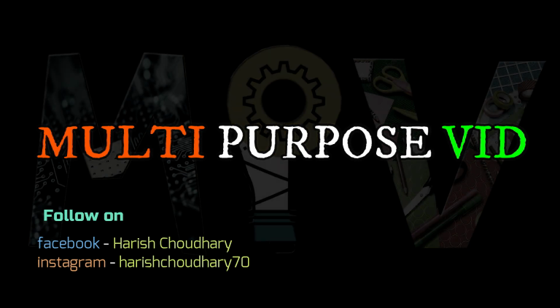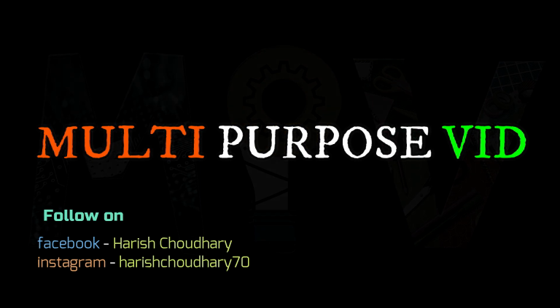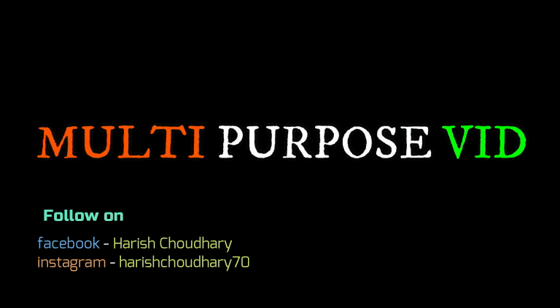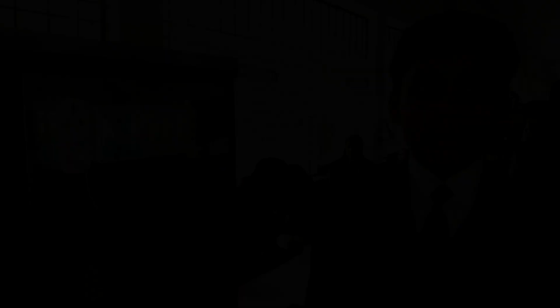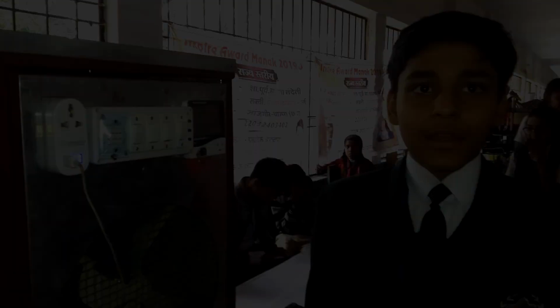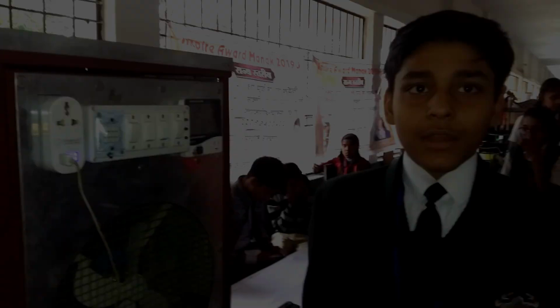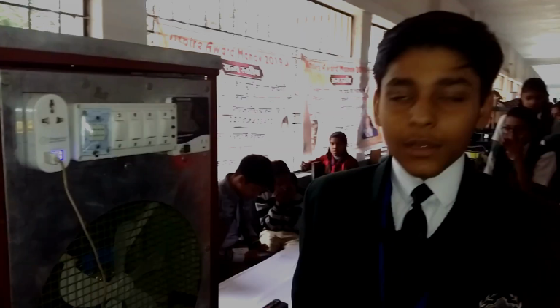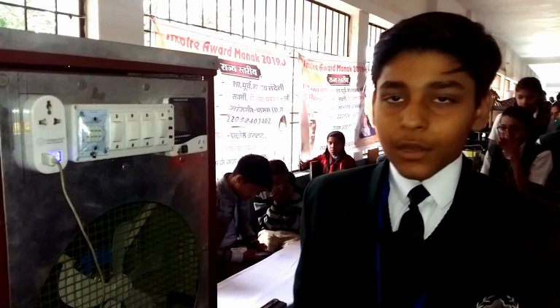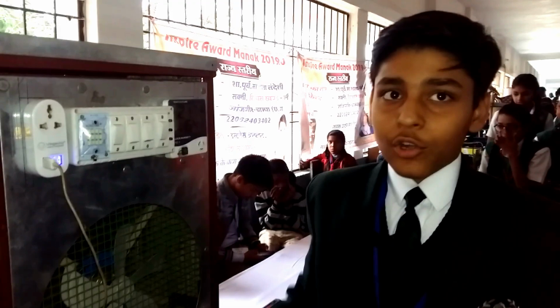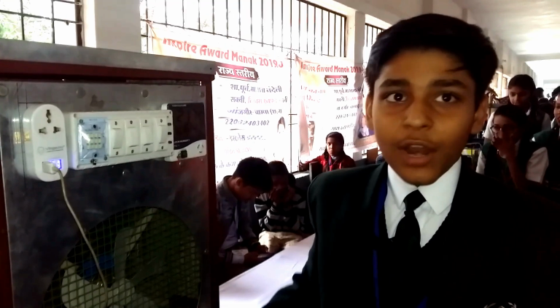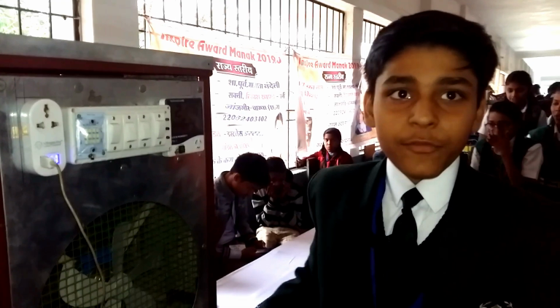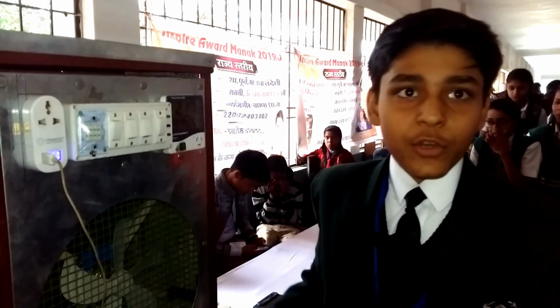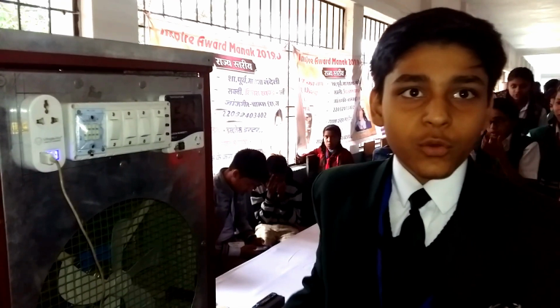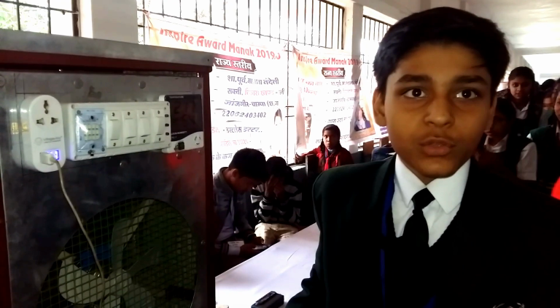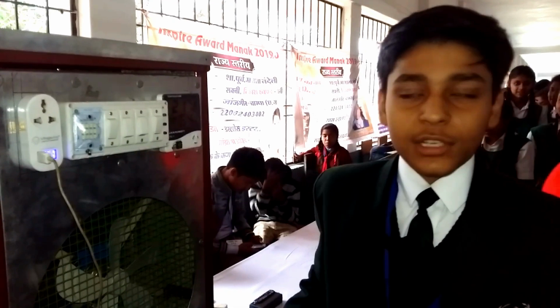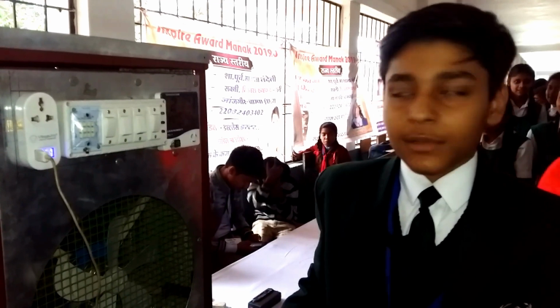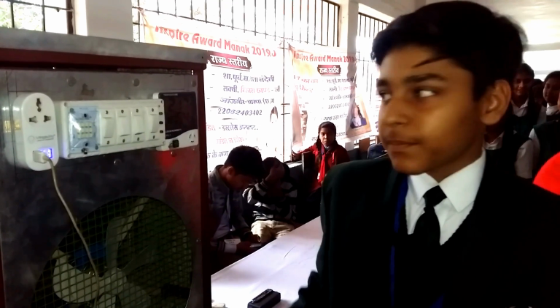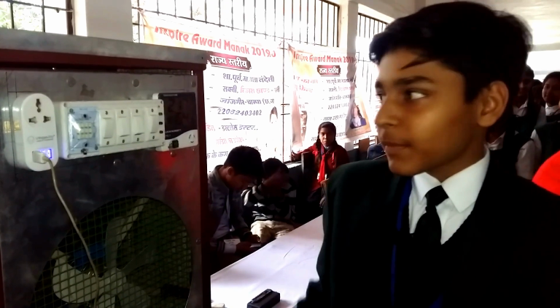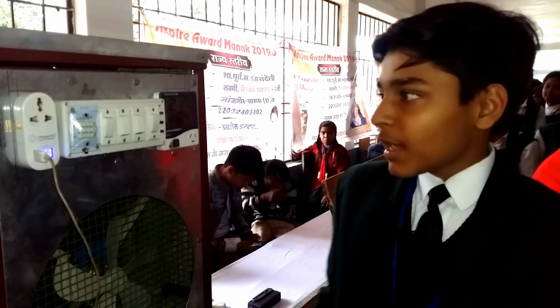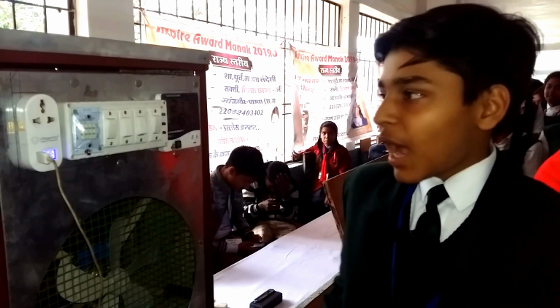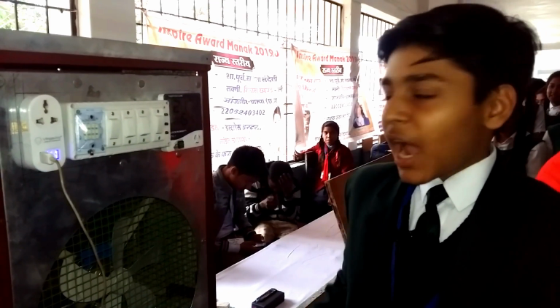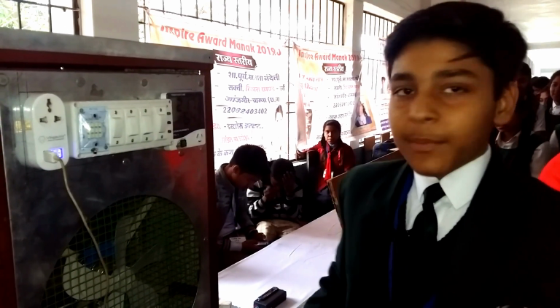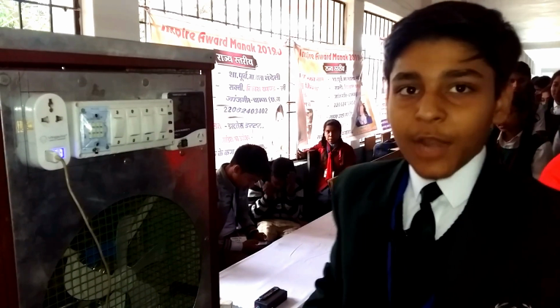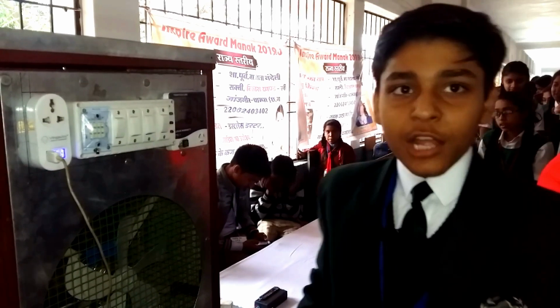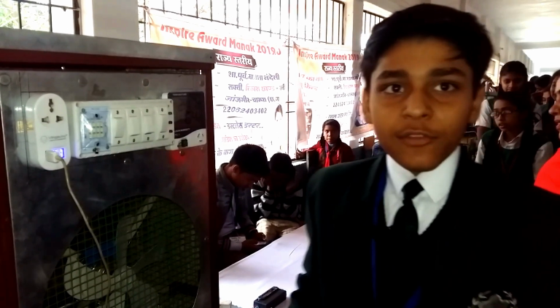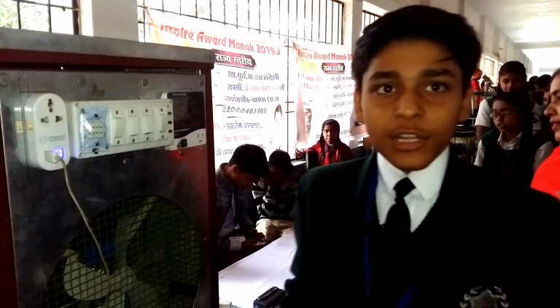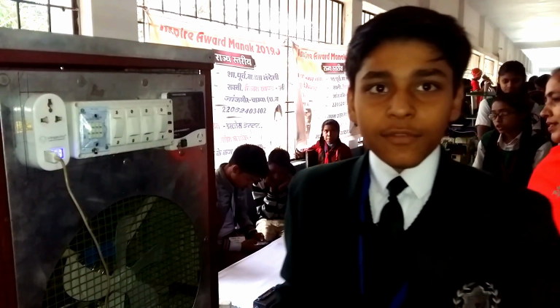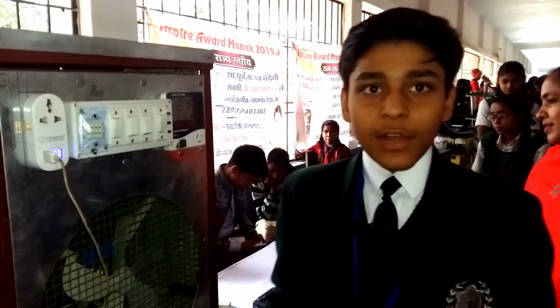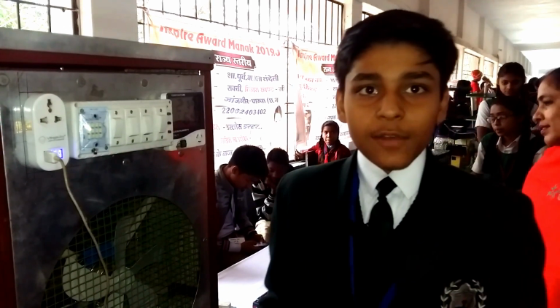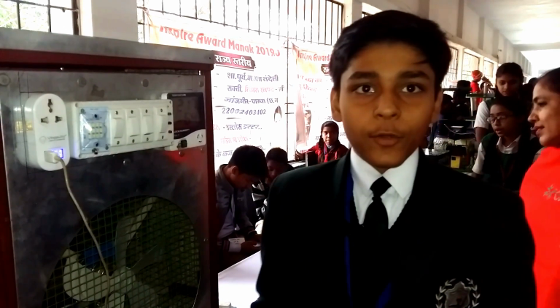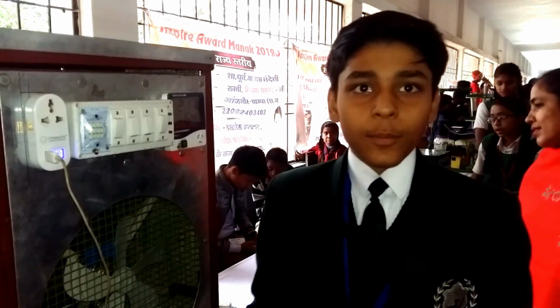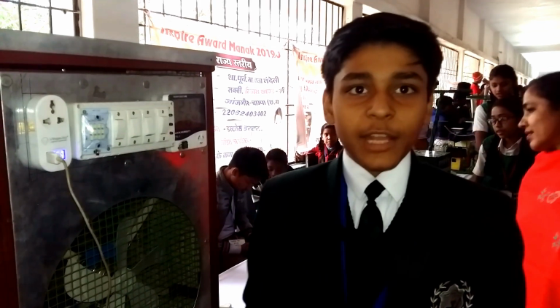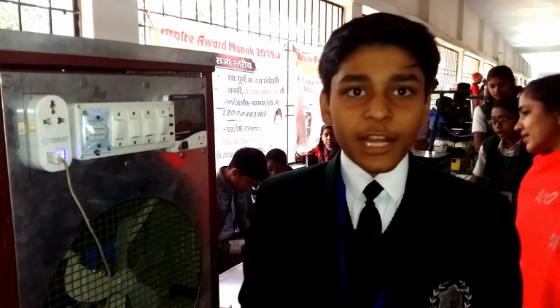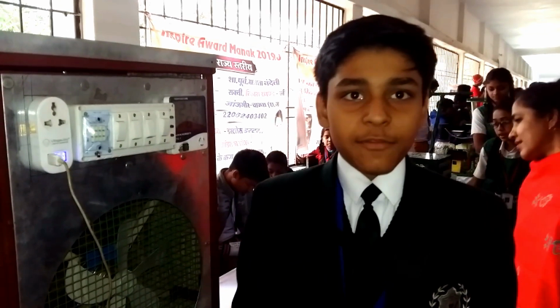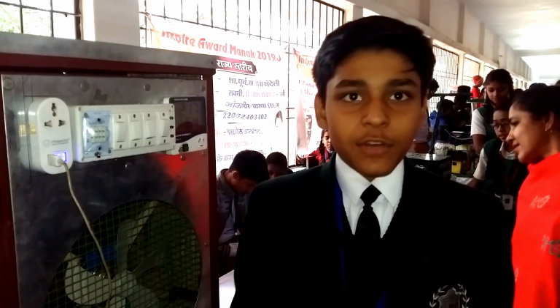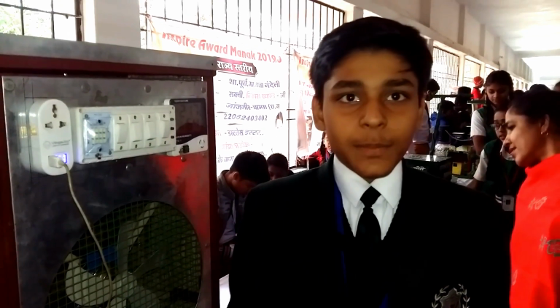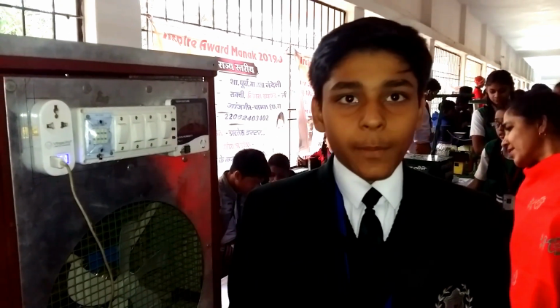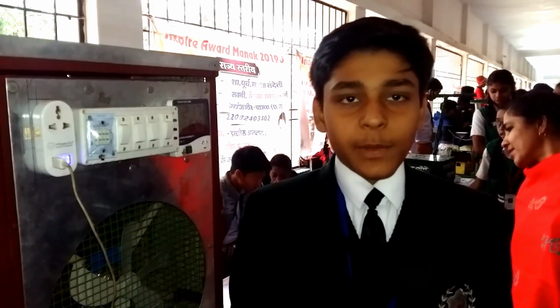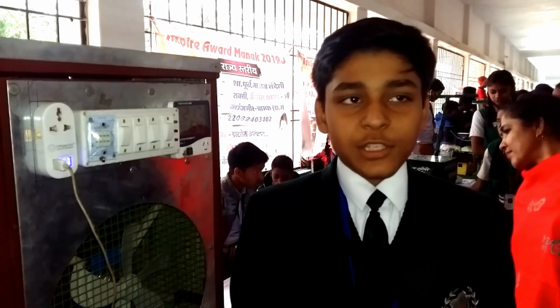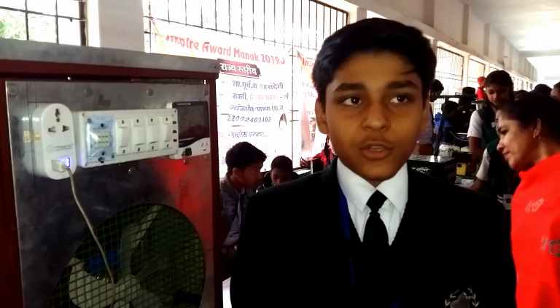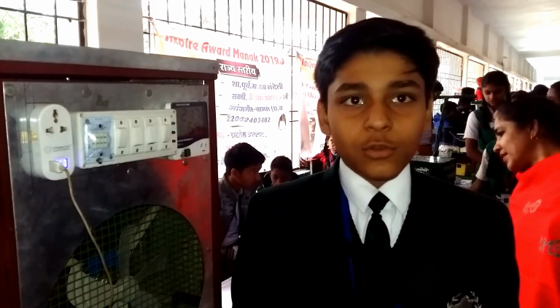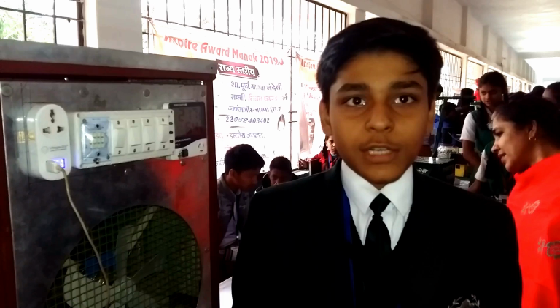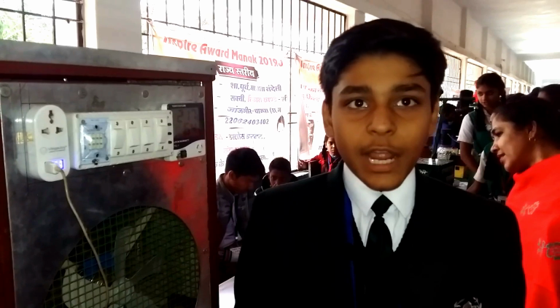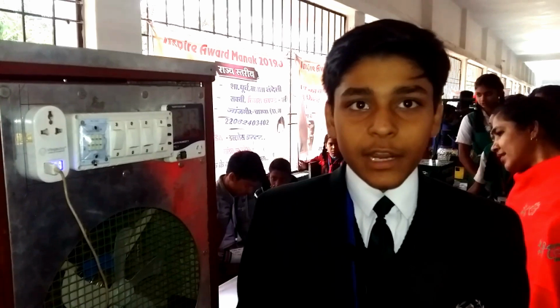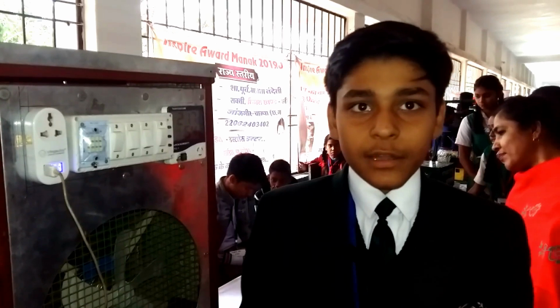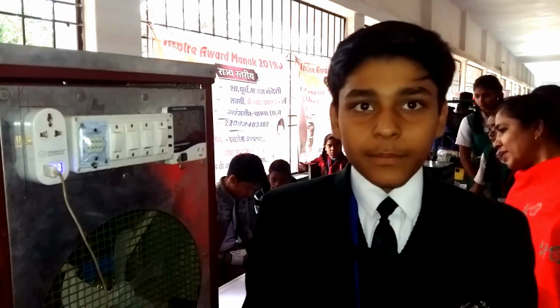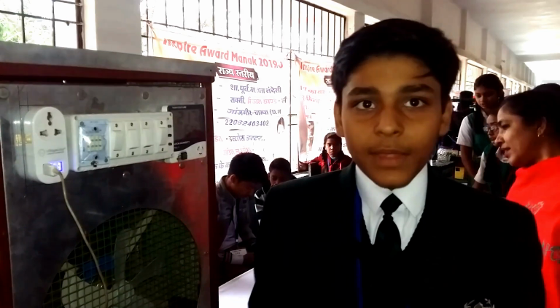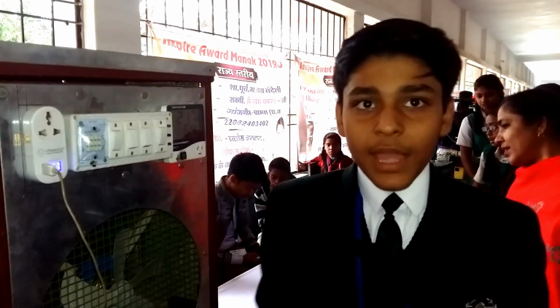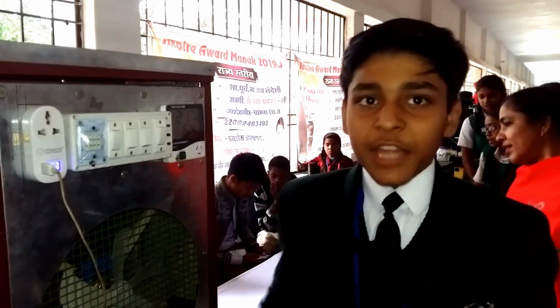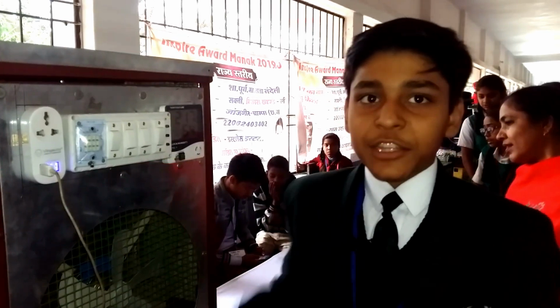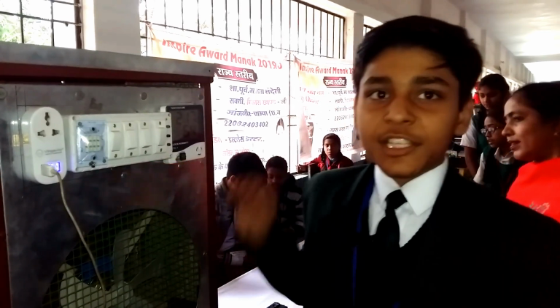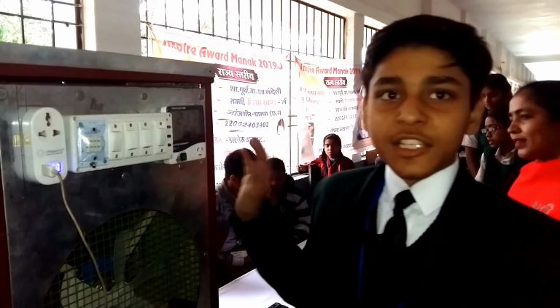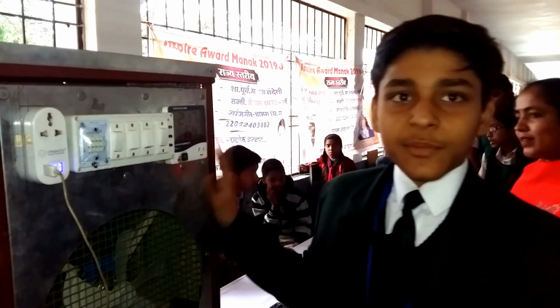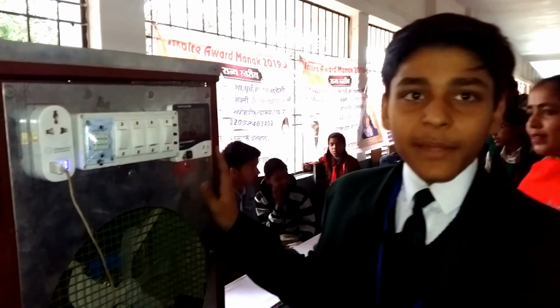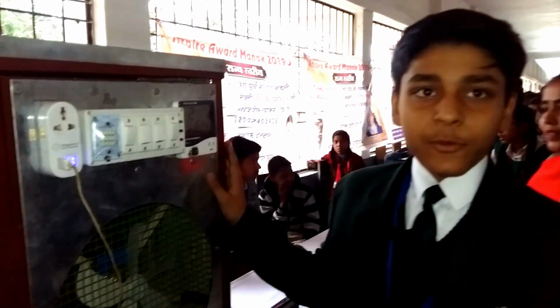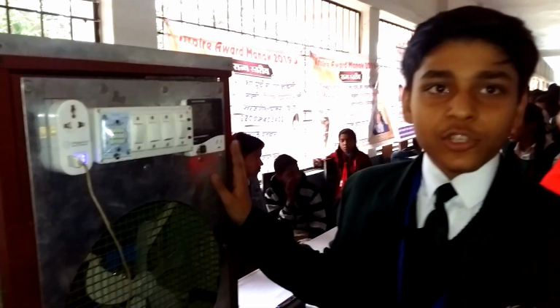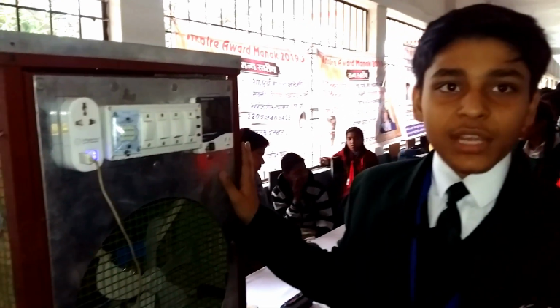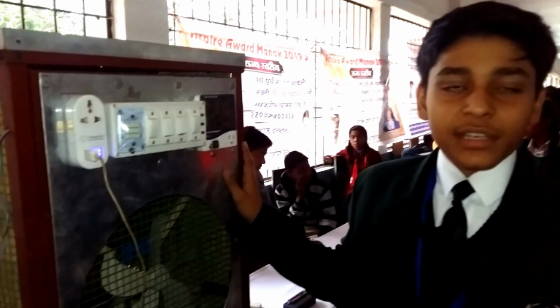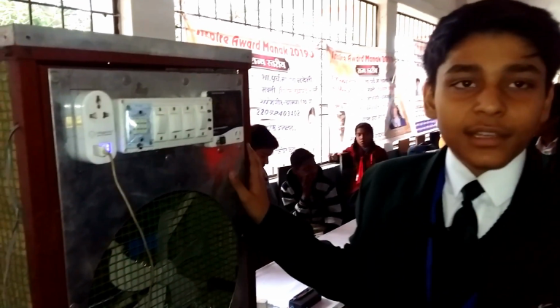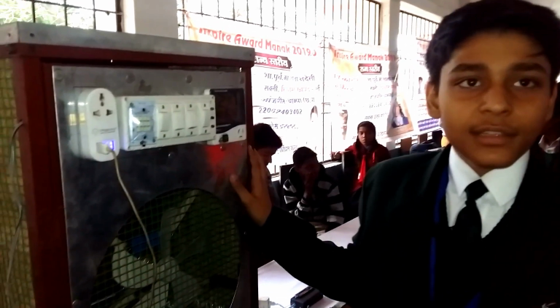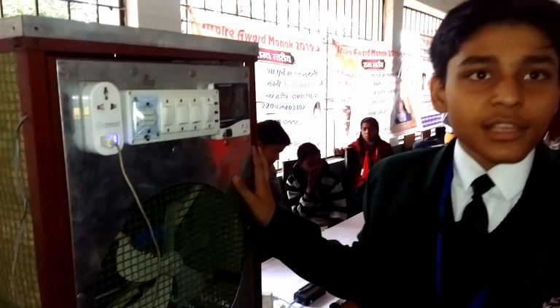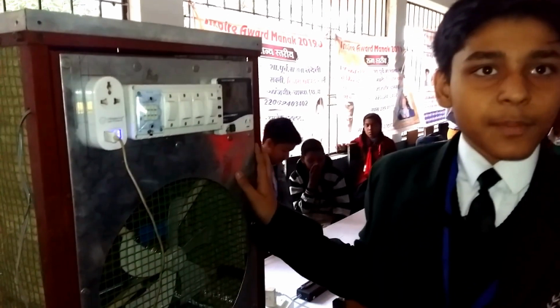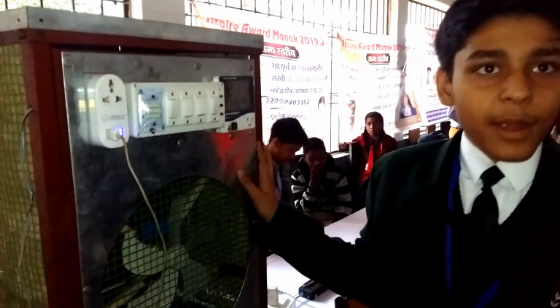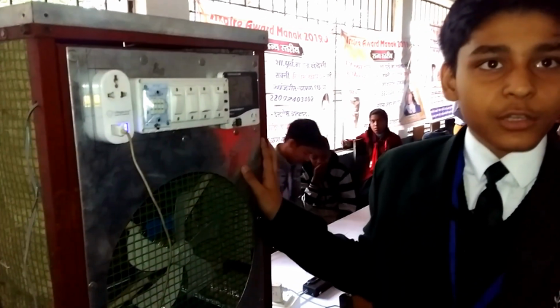Good afternoon, sir. I am Raghav Agrawal from Delhi World Public School, Raigat. And this is my project, the Smart Cooler.